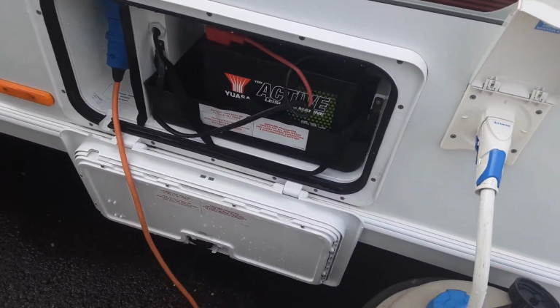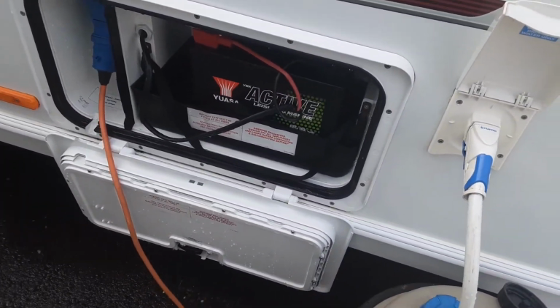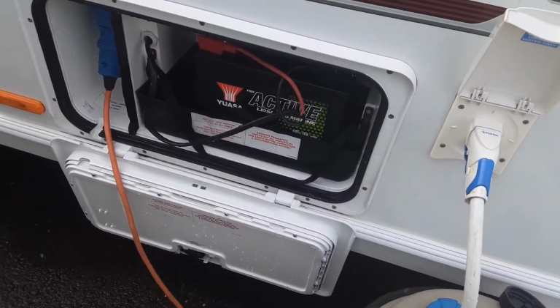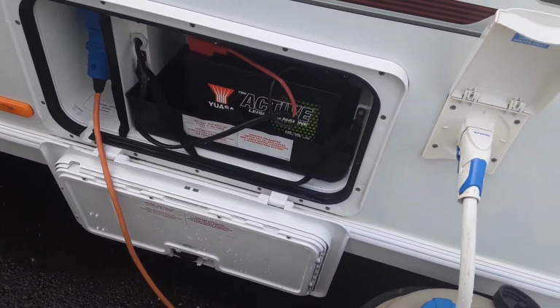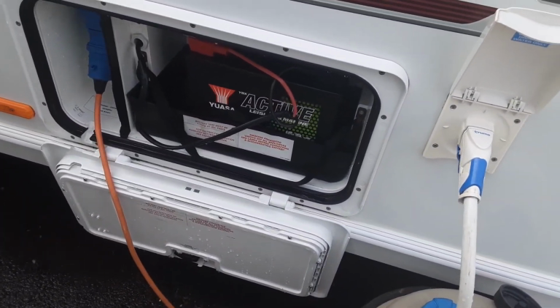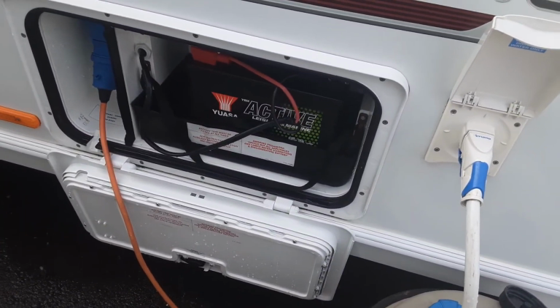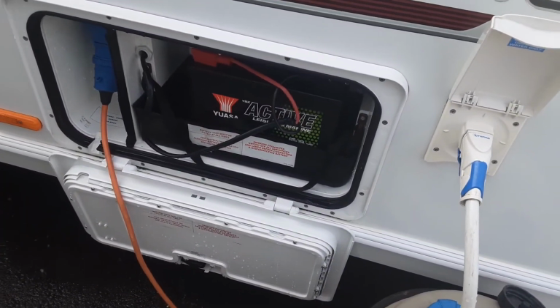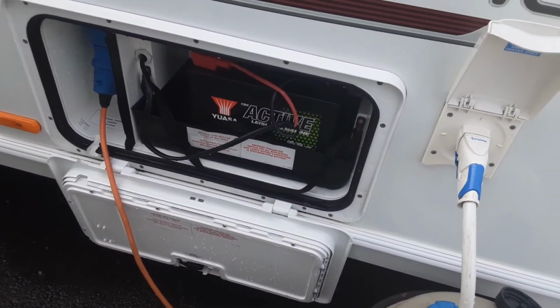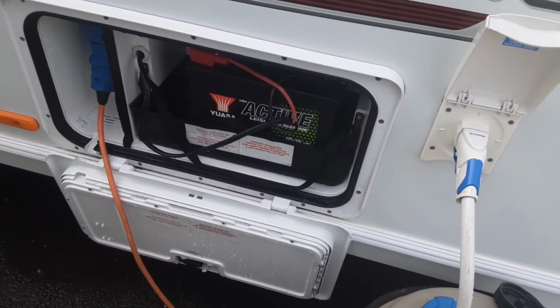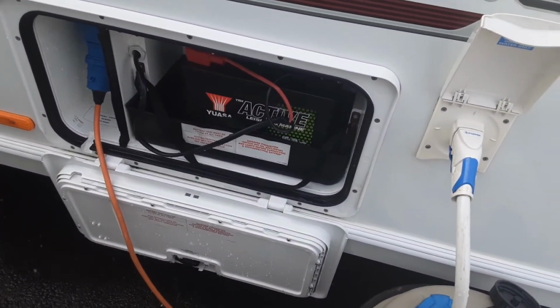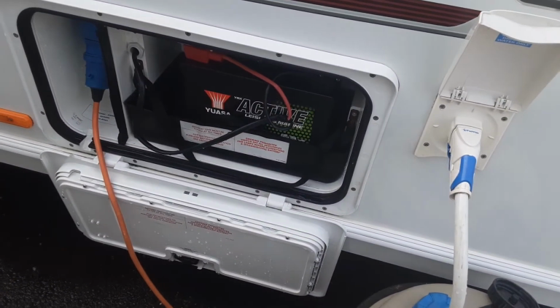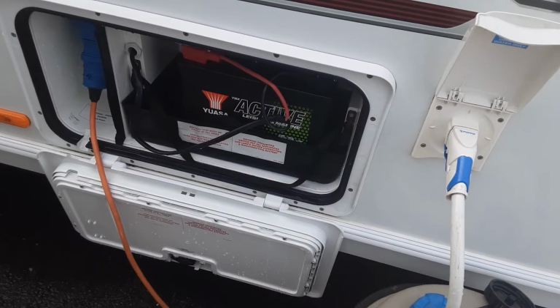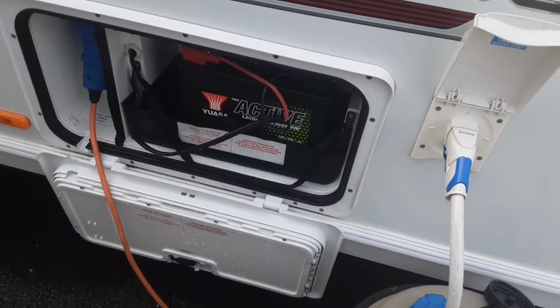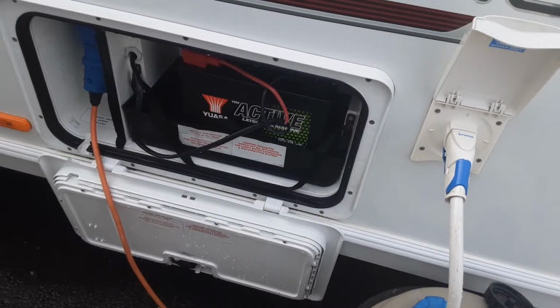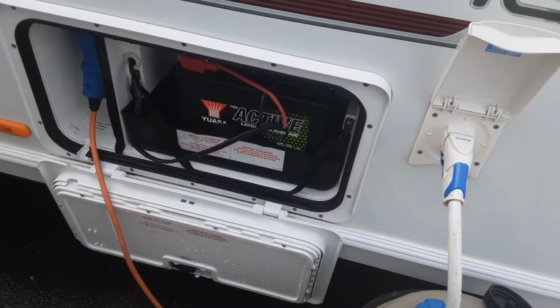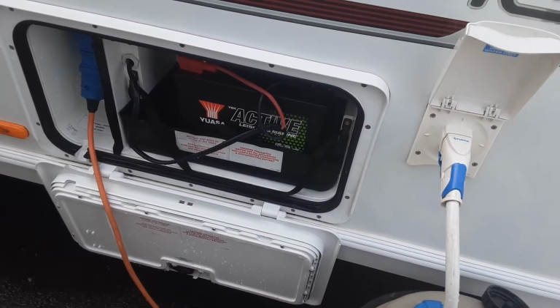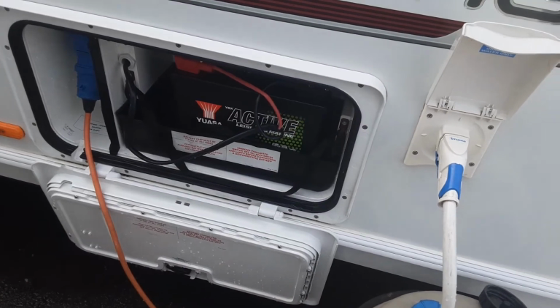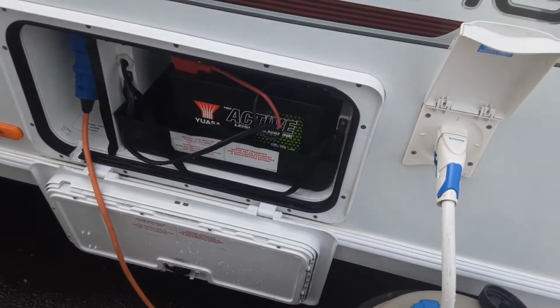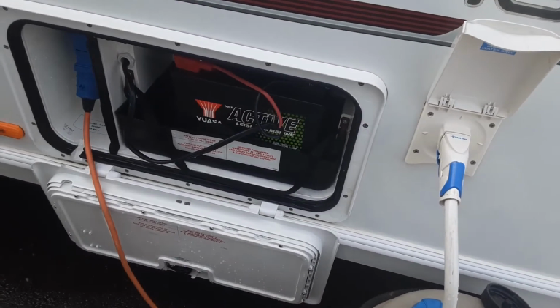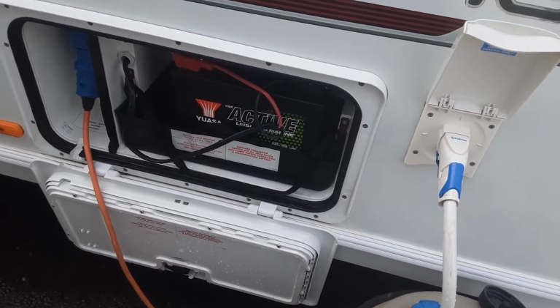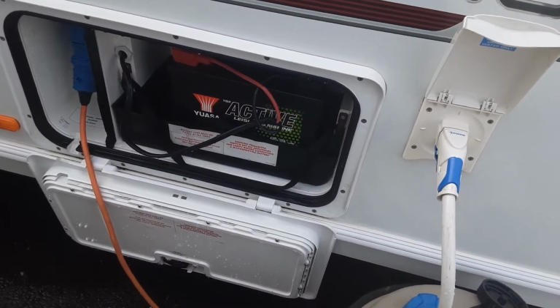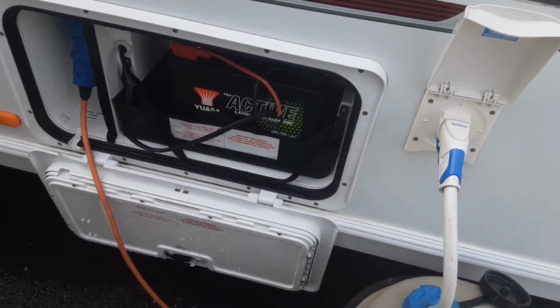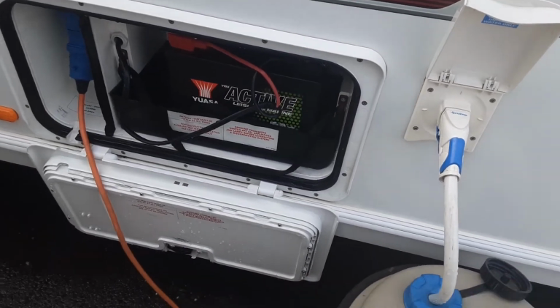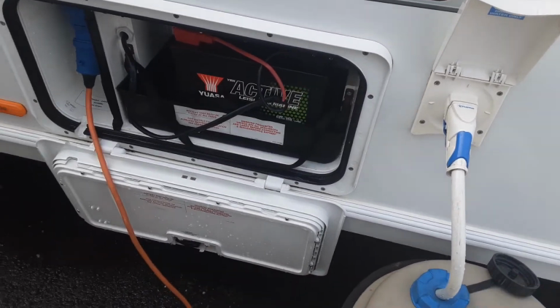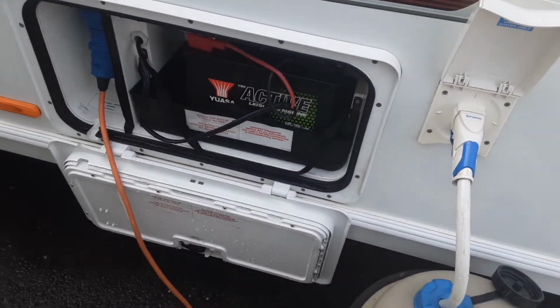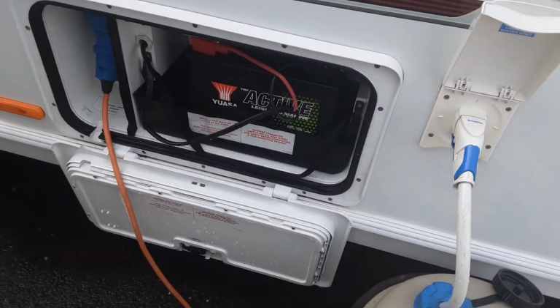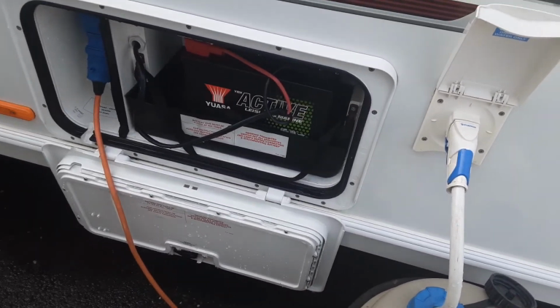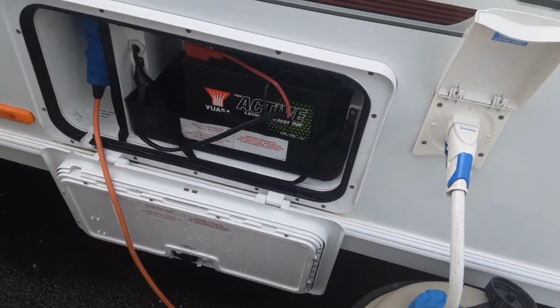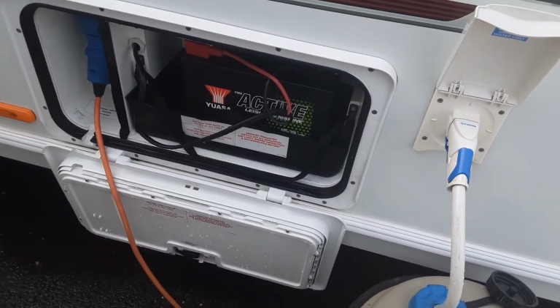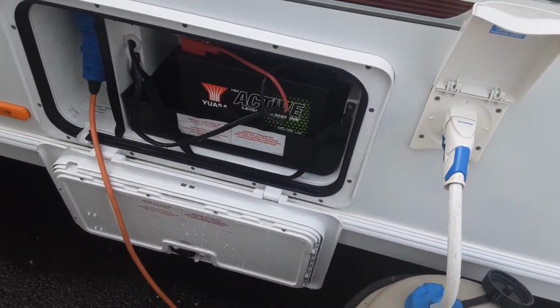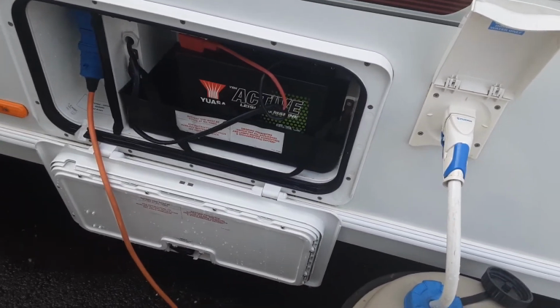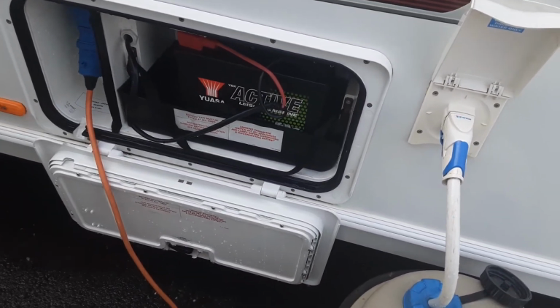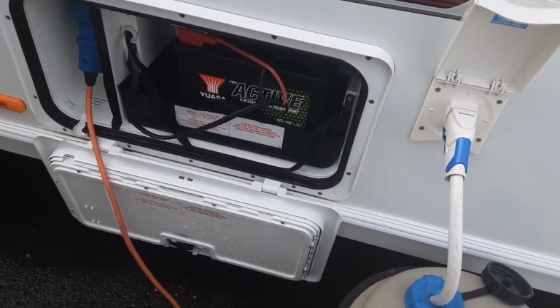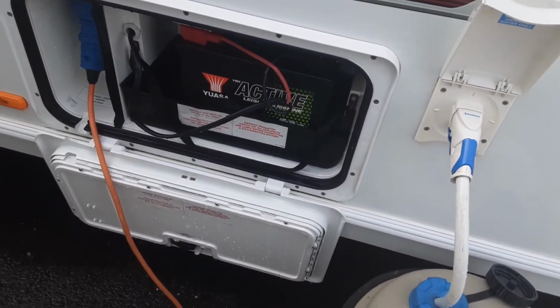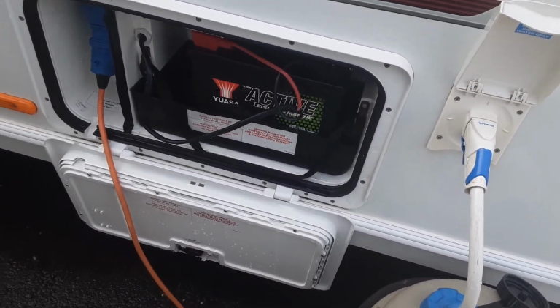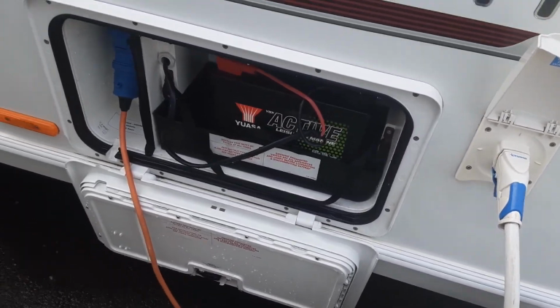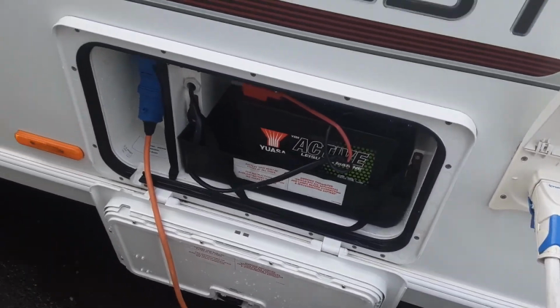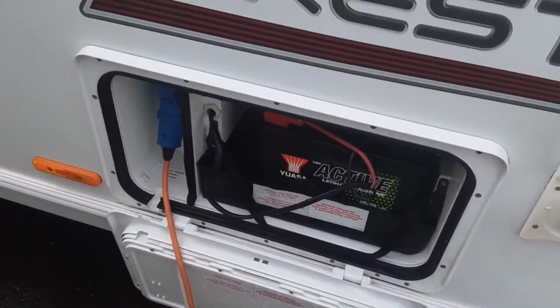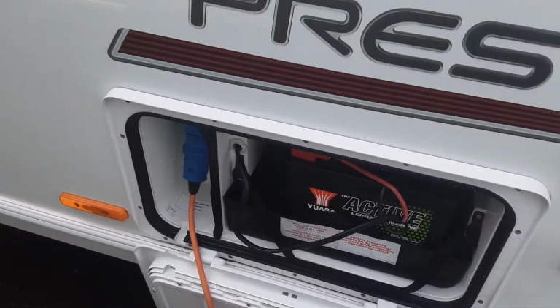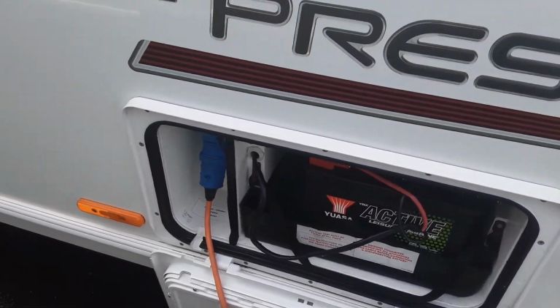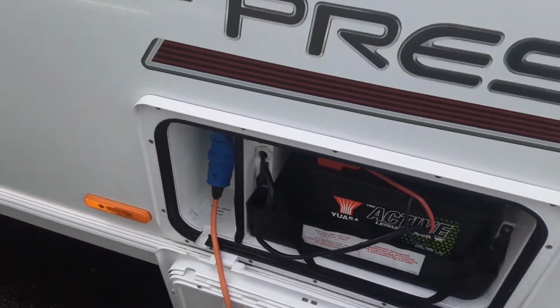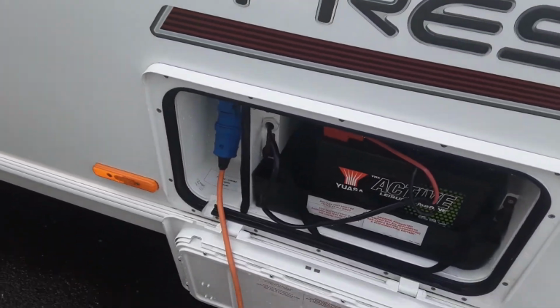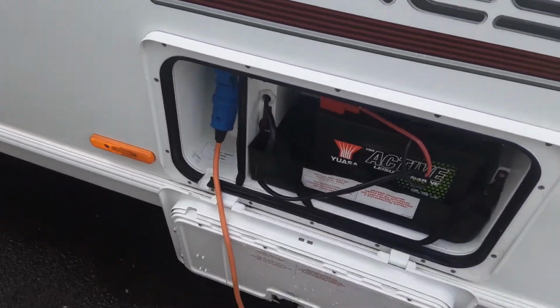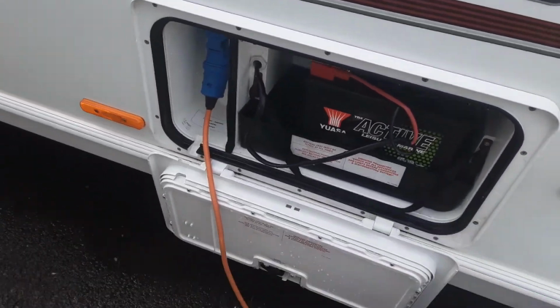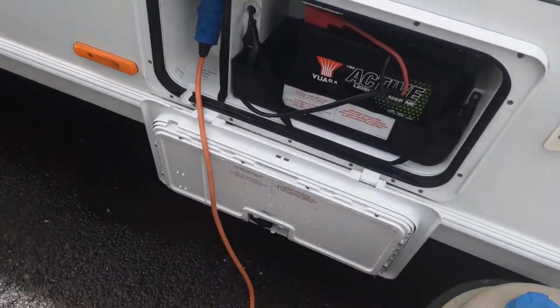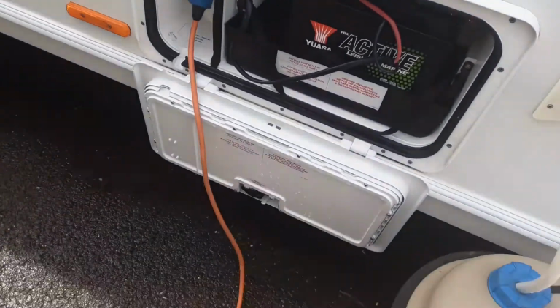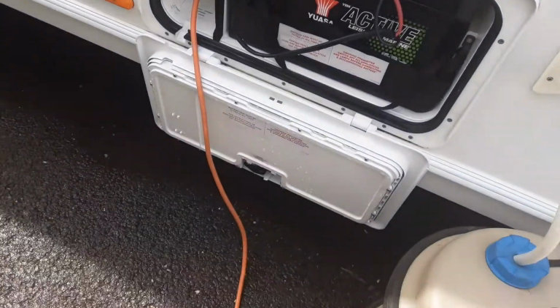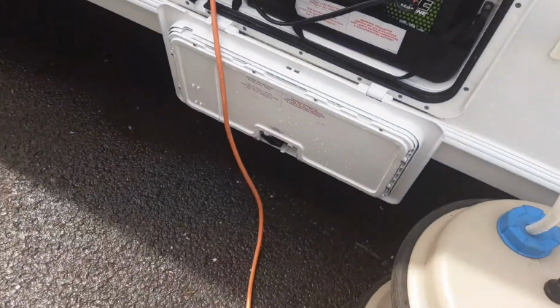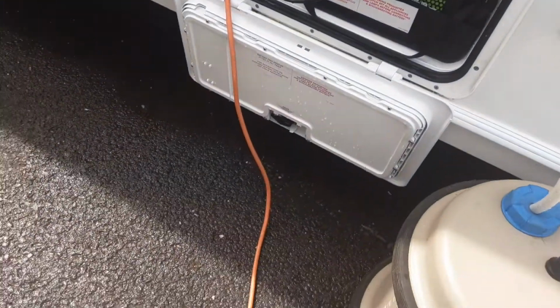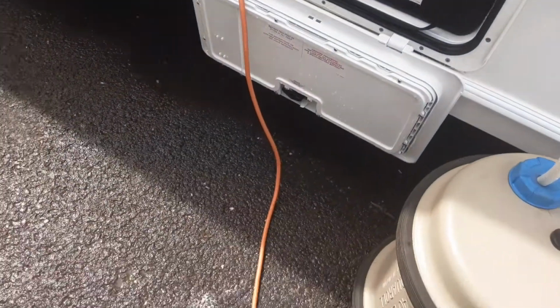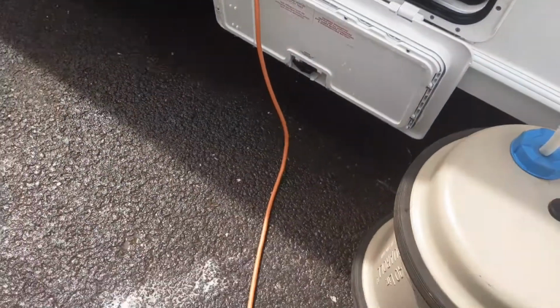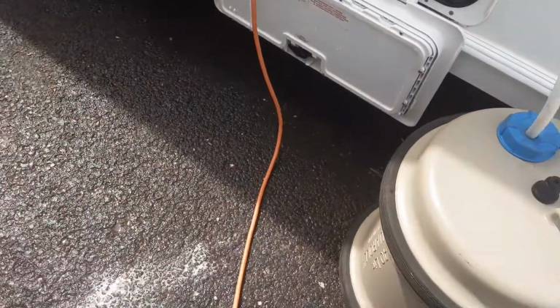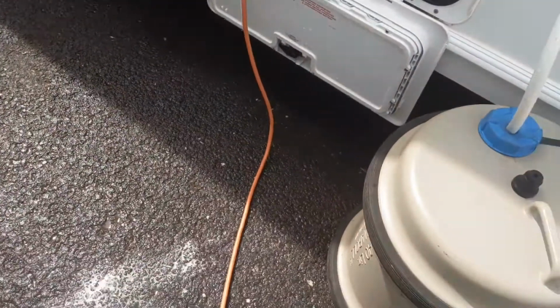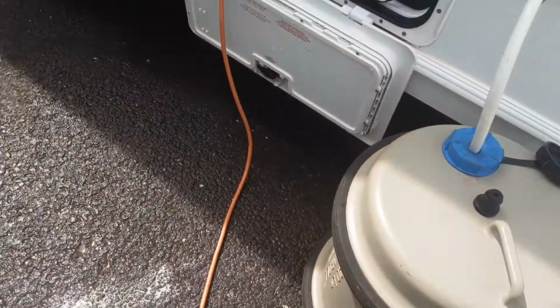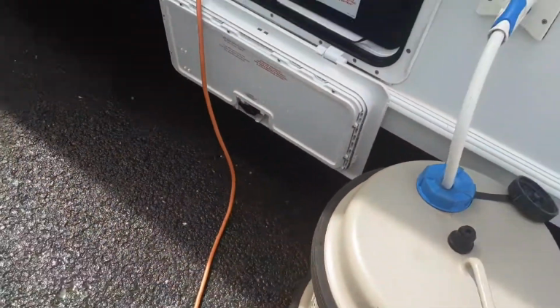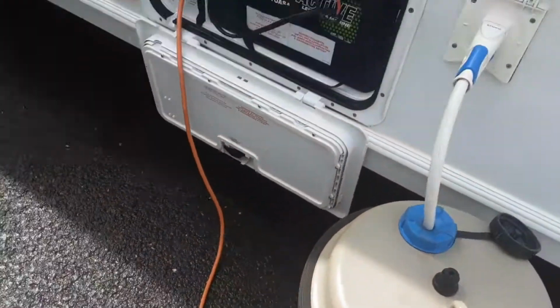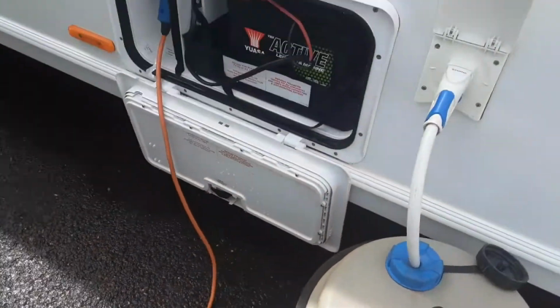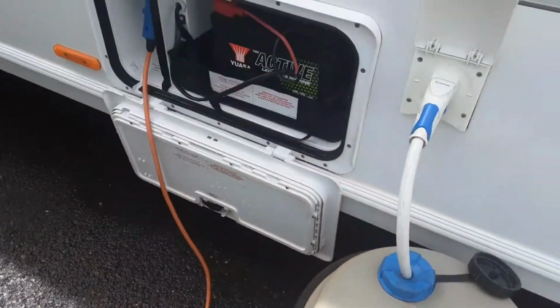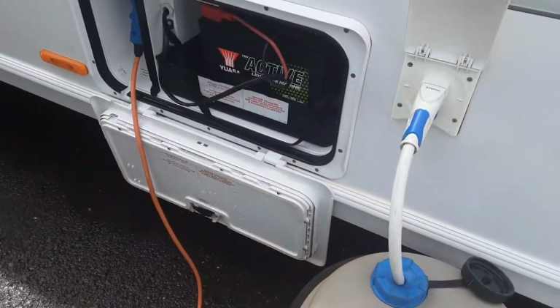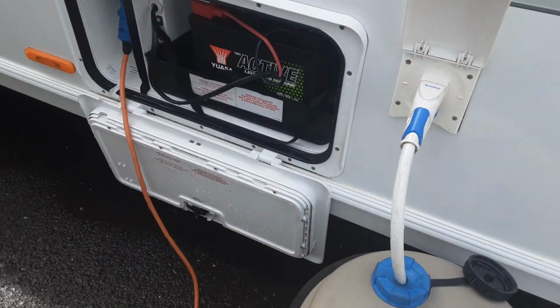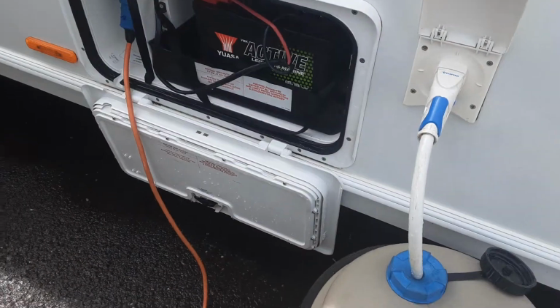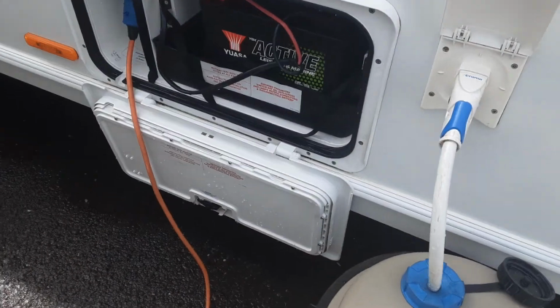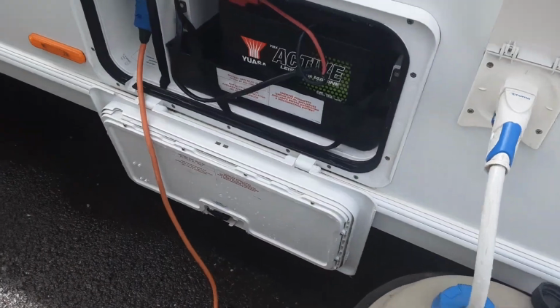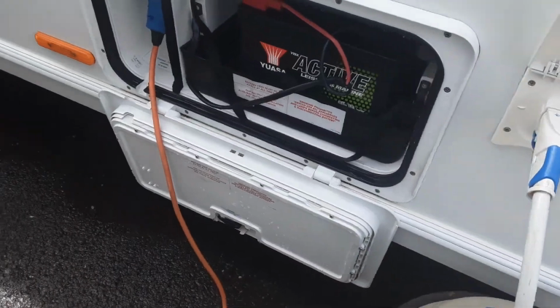You've then got your battery box with your quick-release terminal, with your battery terminals on top, and your mains power lead that comes into the side of the van.